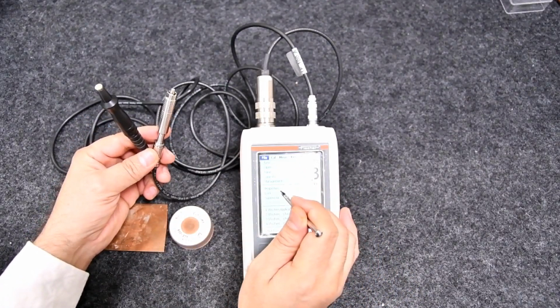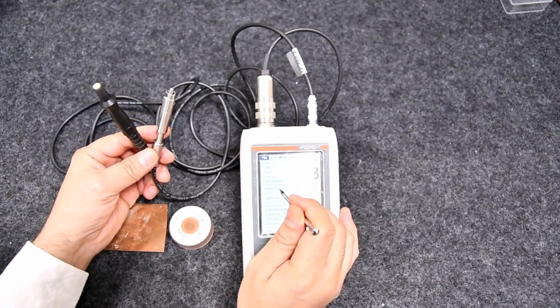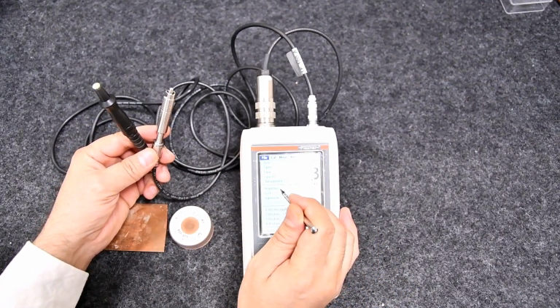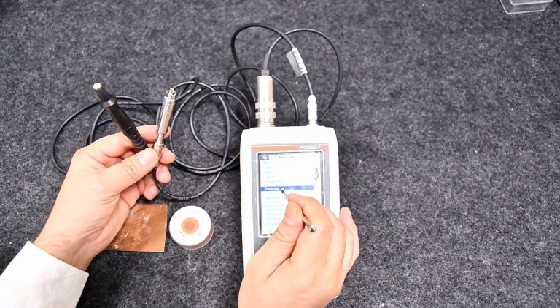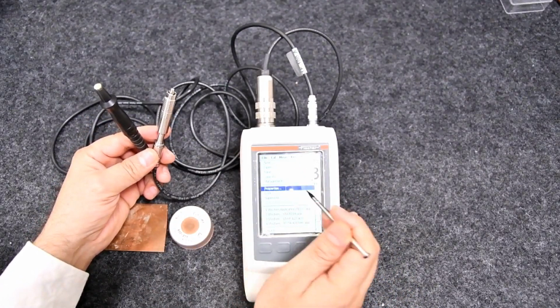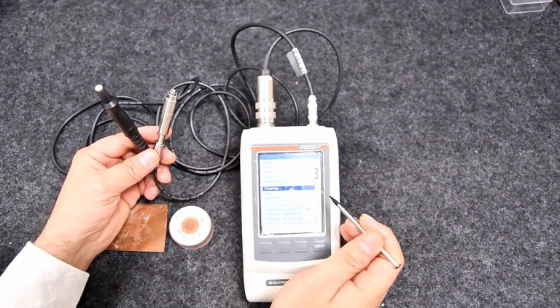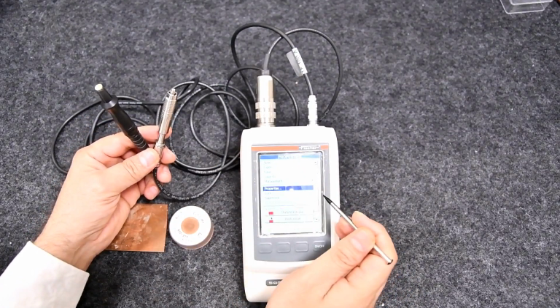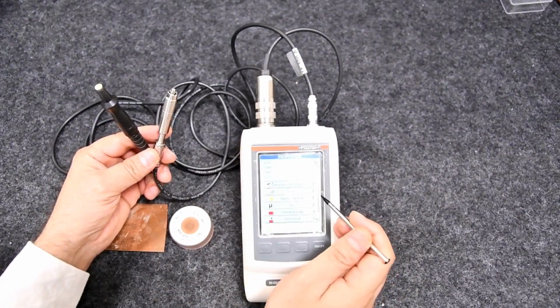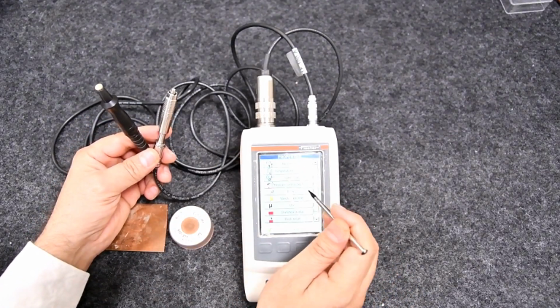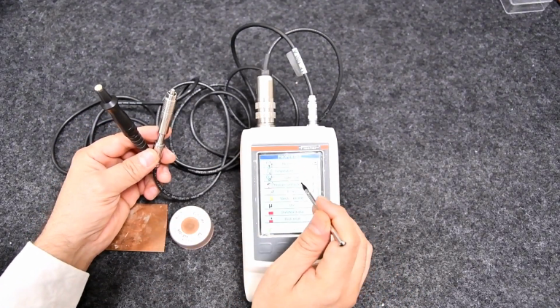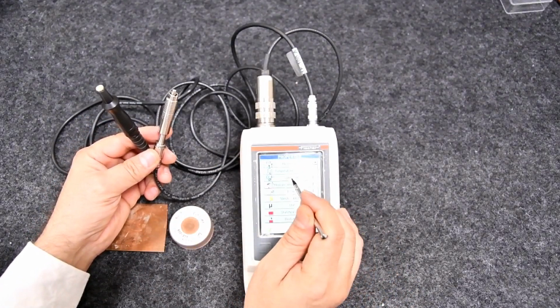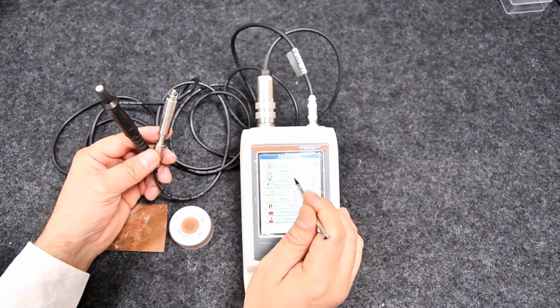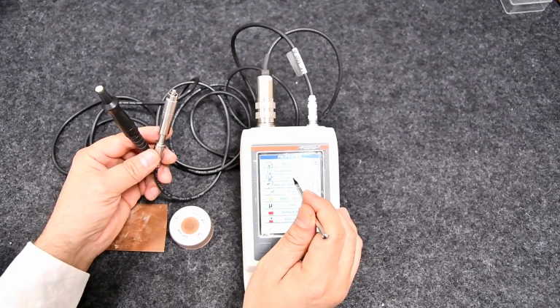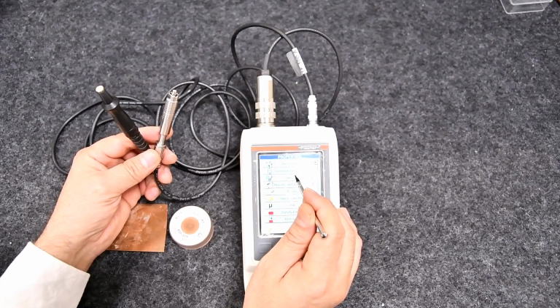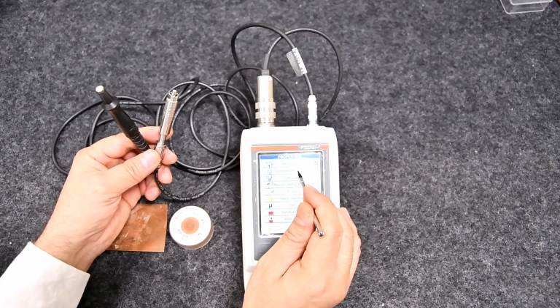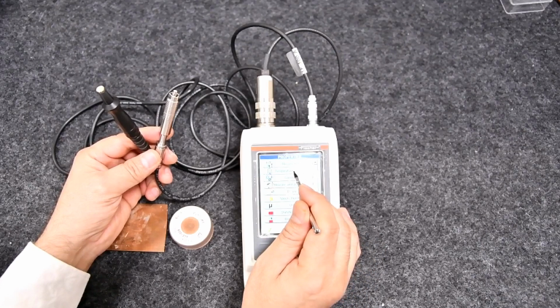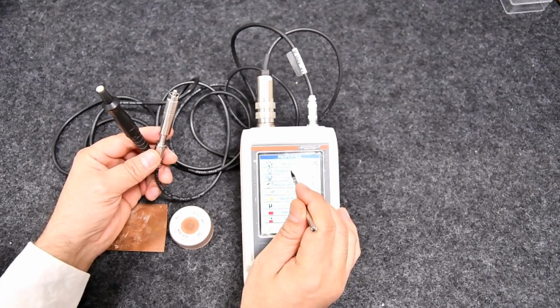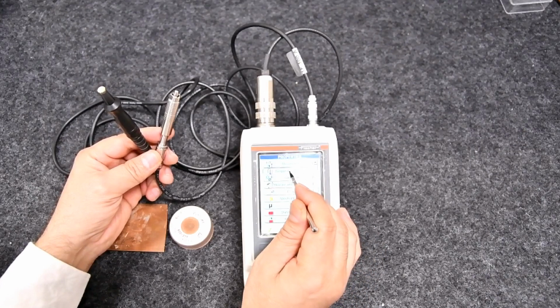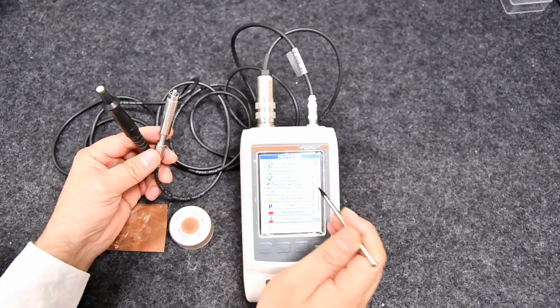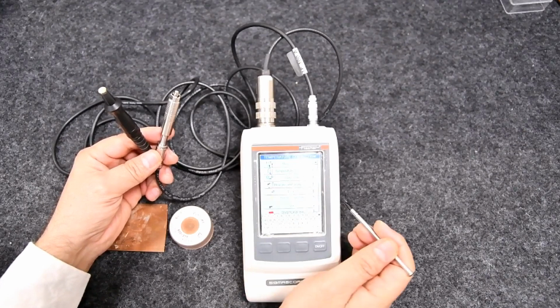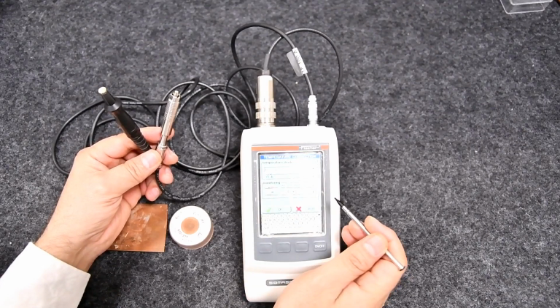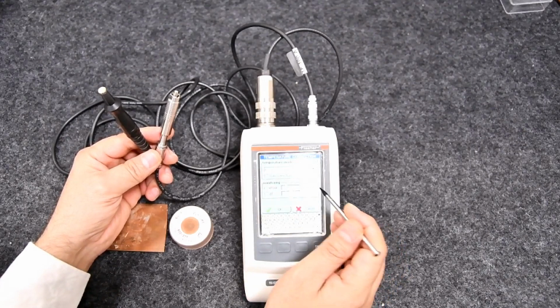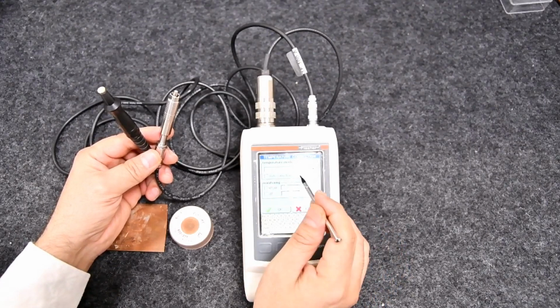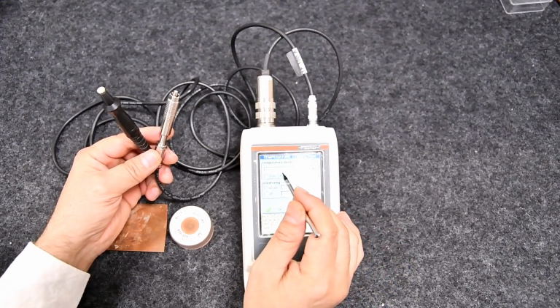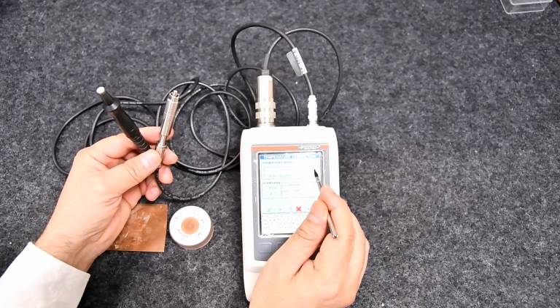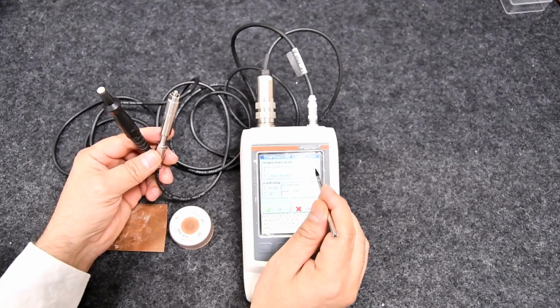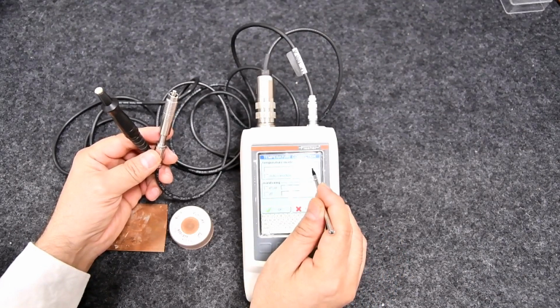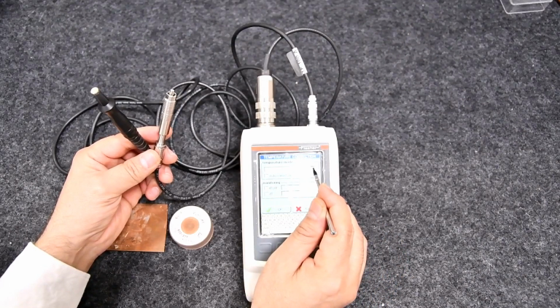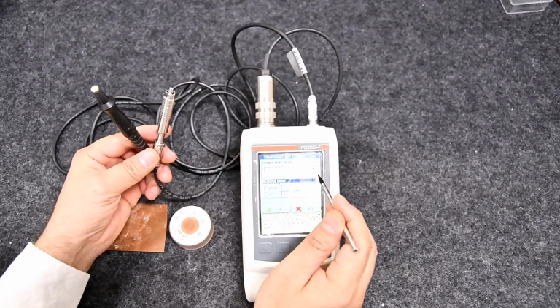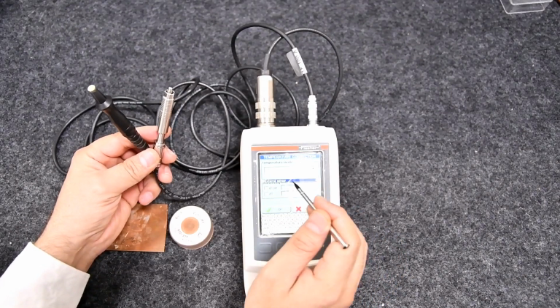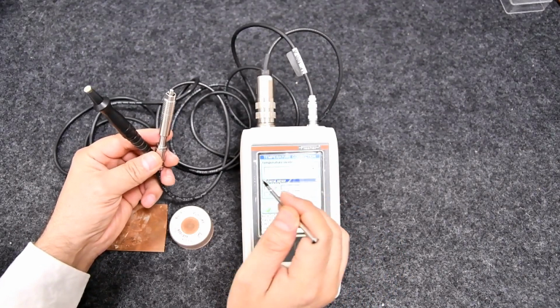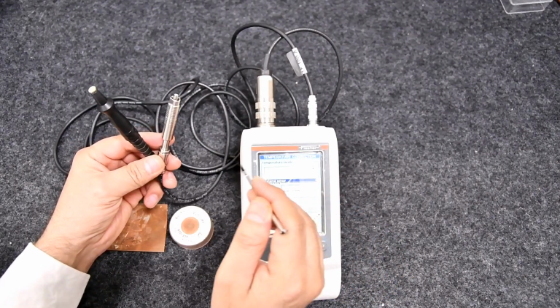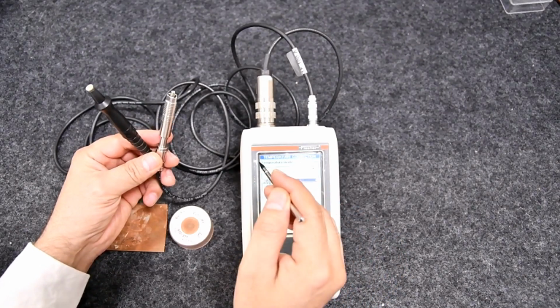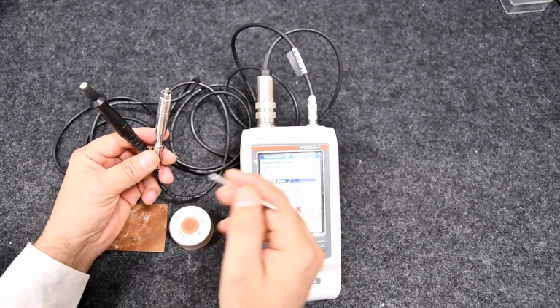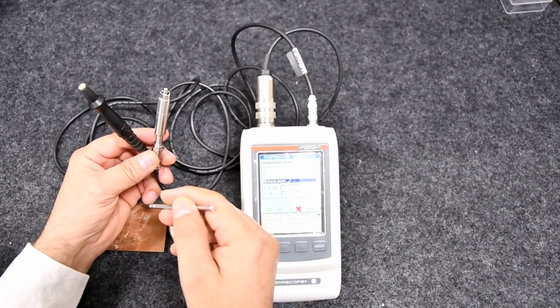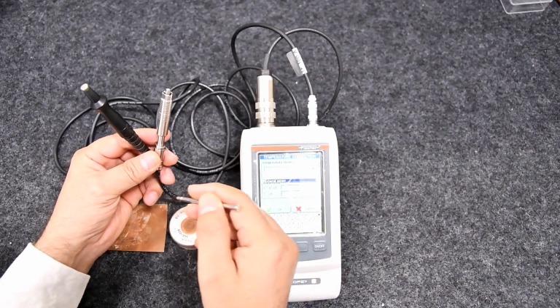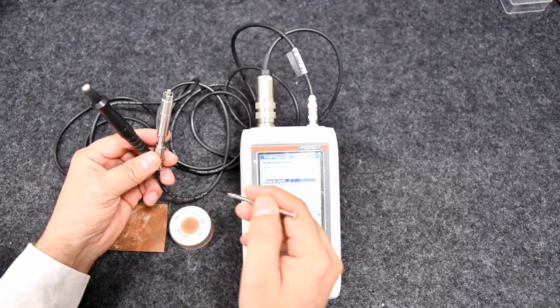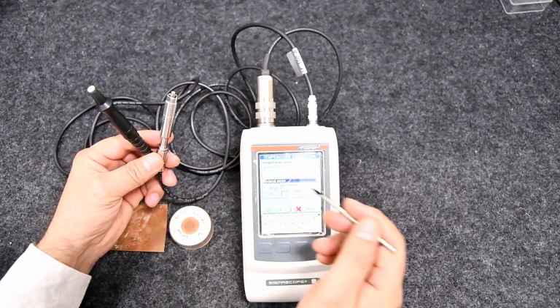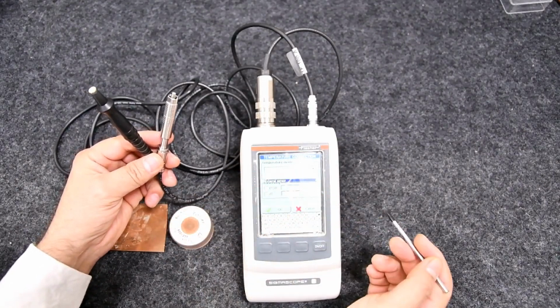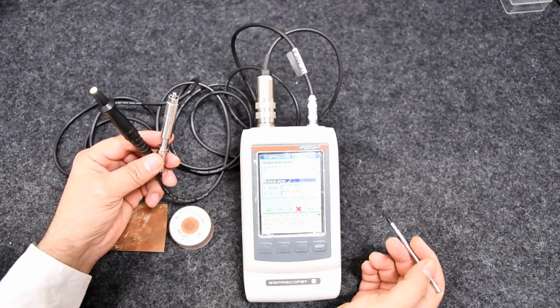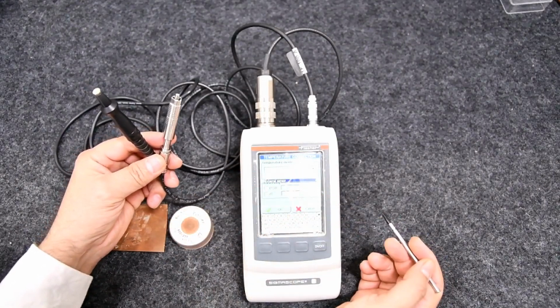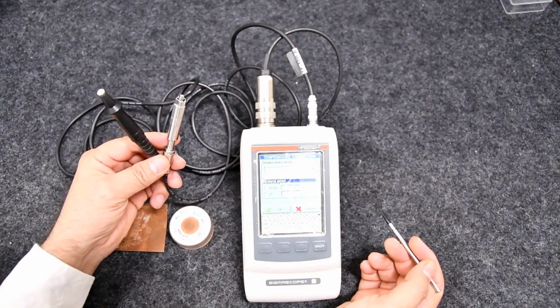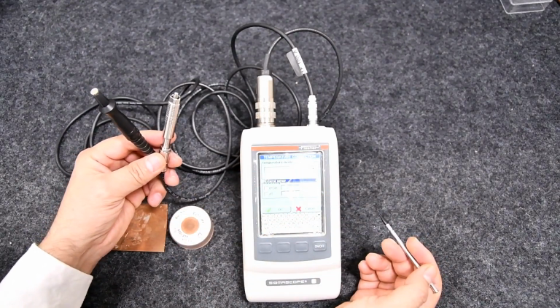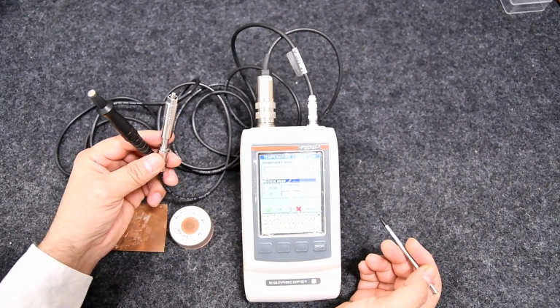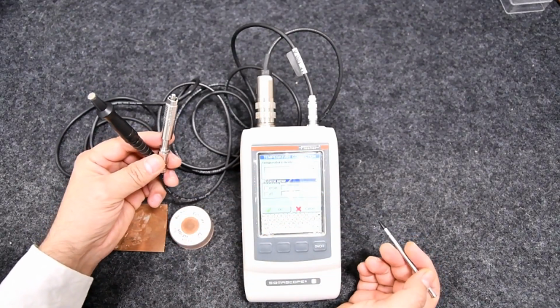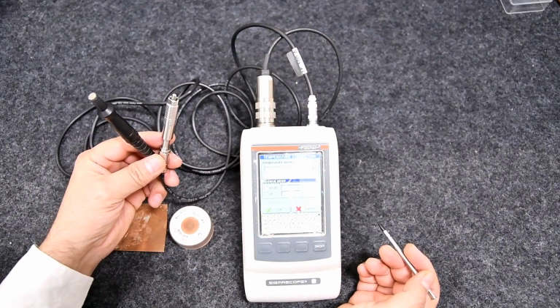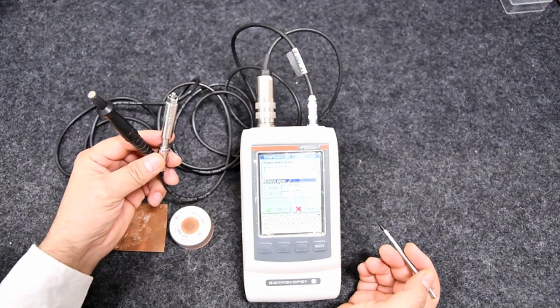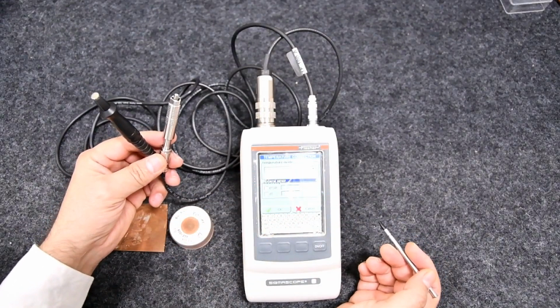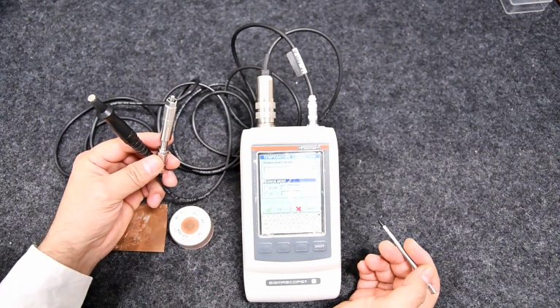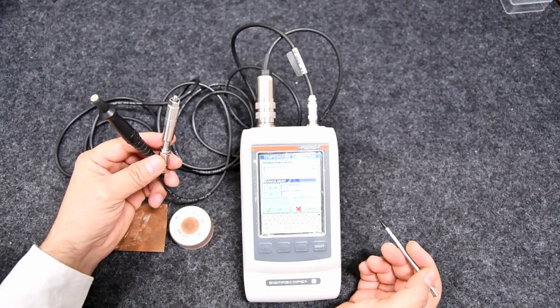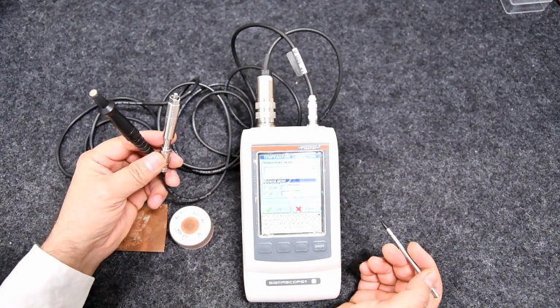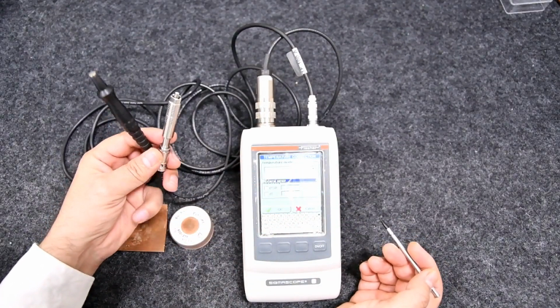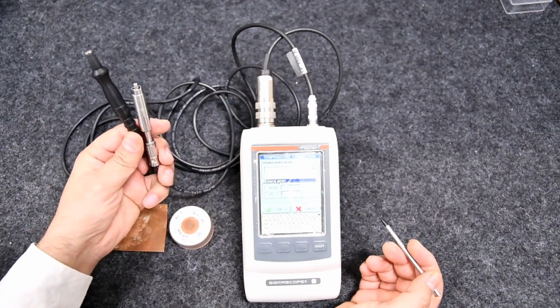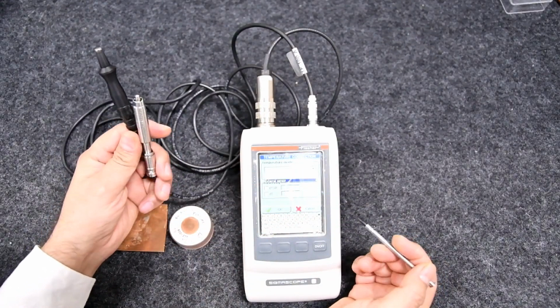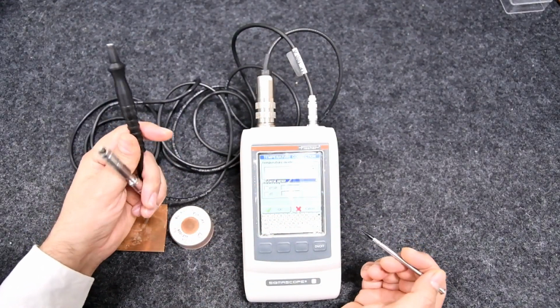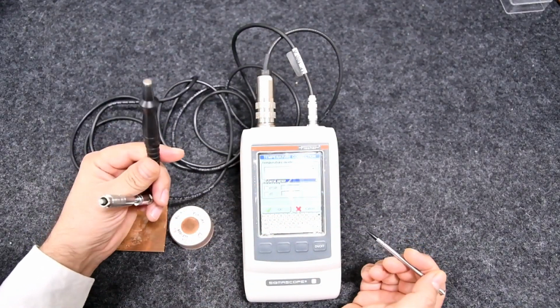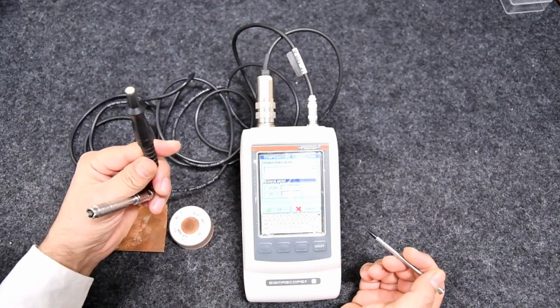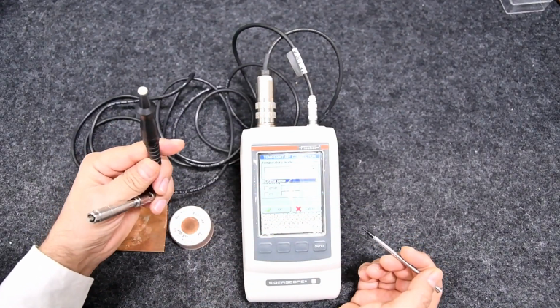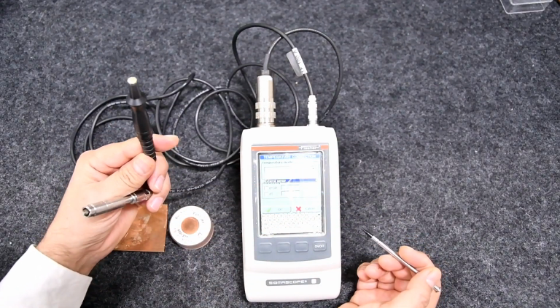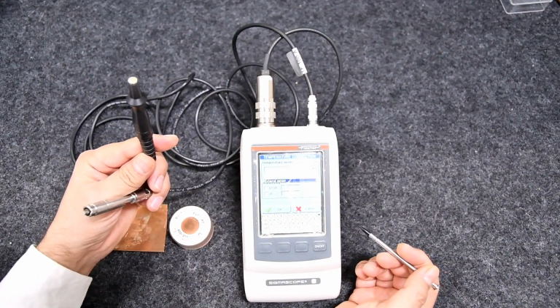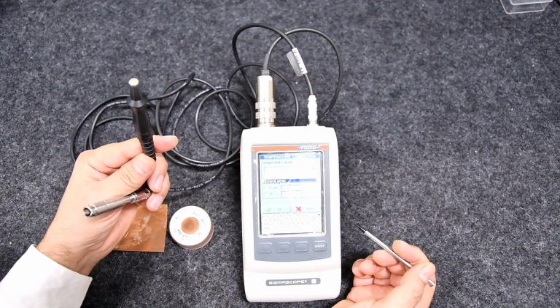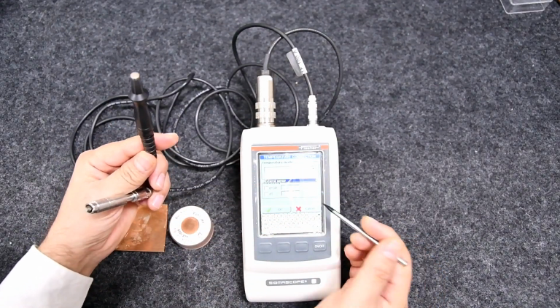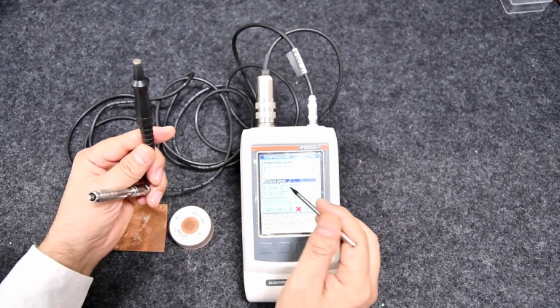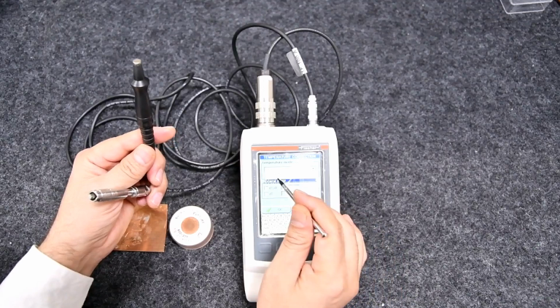Now go to the file menu, then Properties, then Temperature Correction, choose External Temperature Sensor, and press OK.